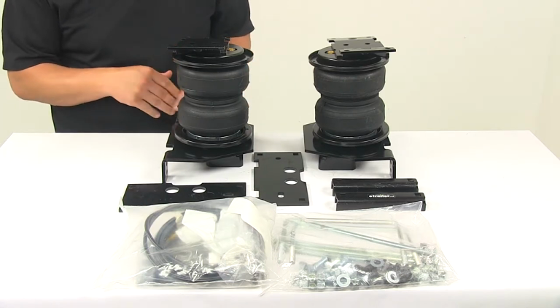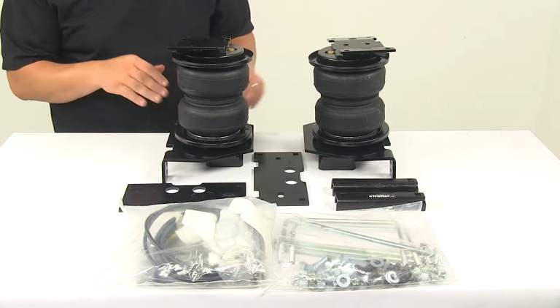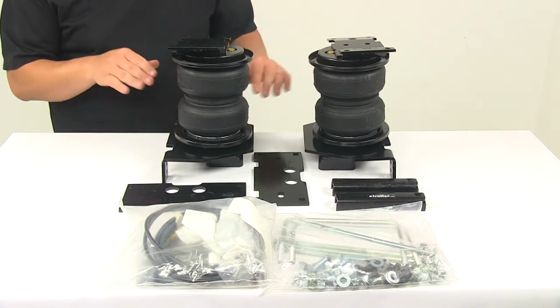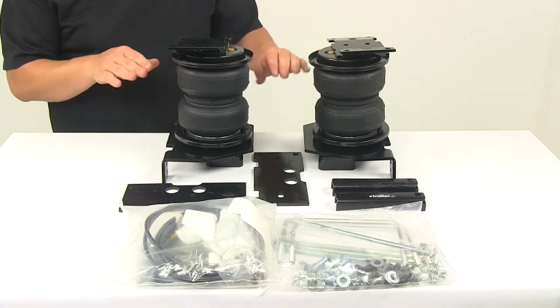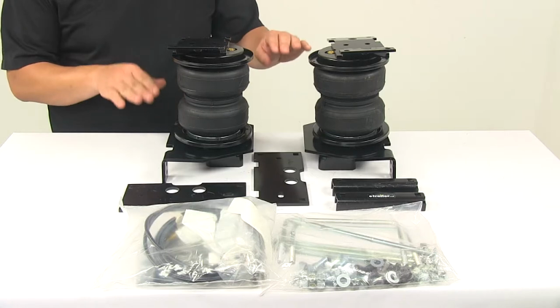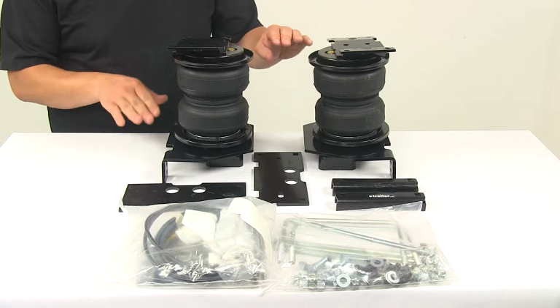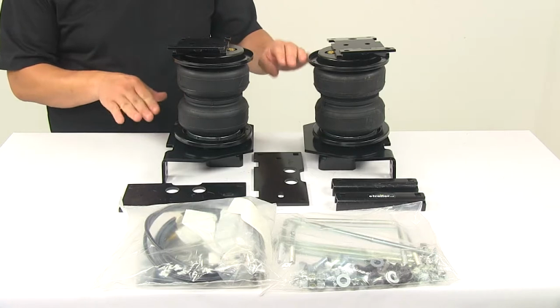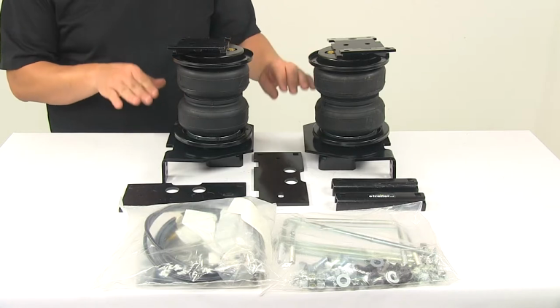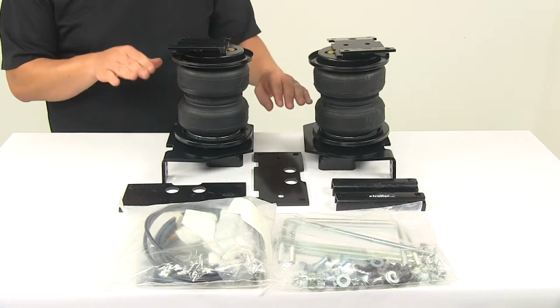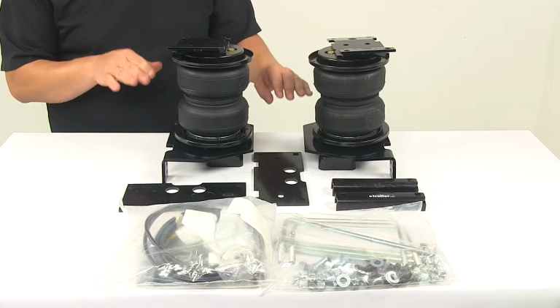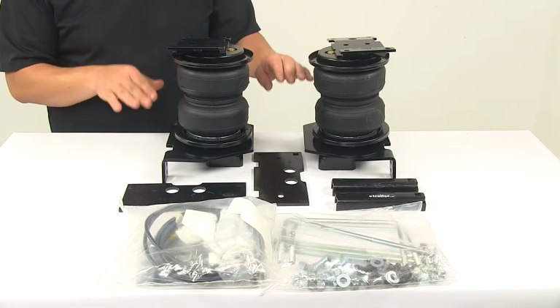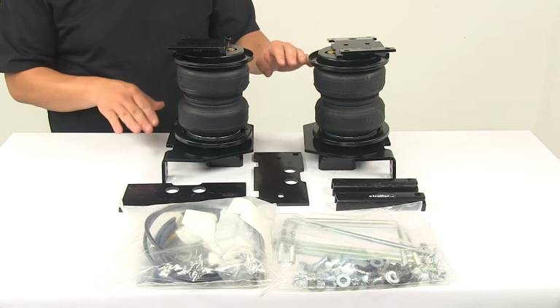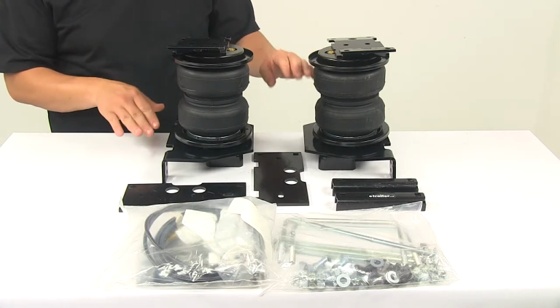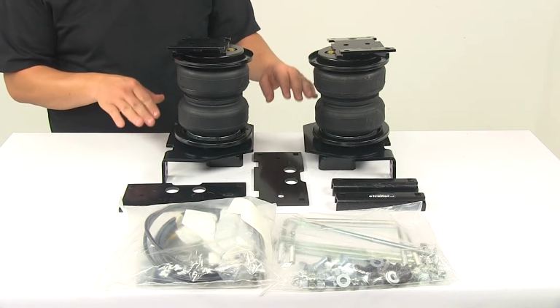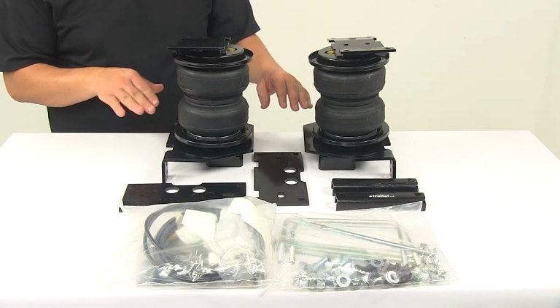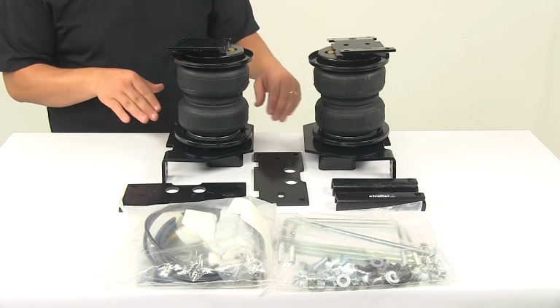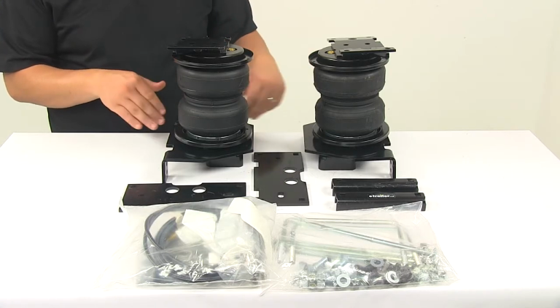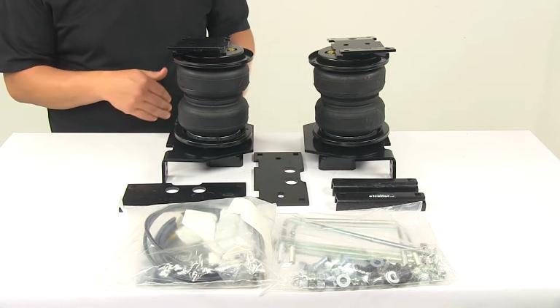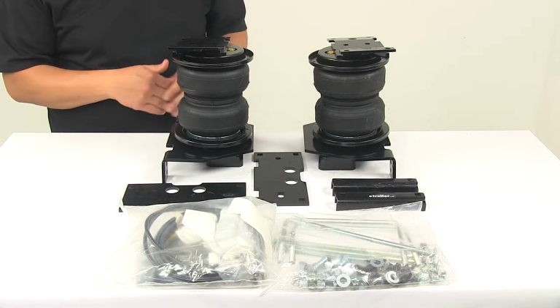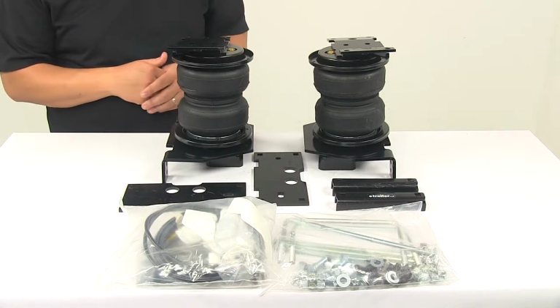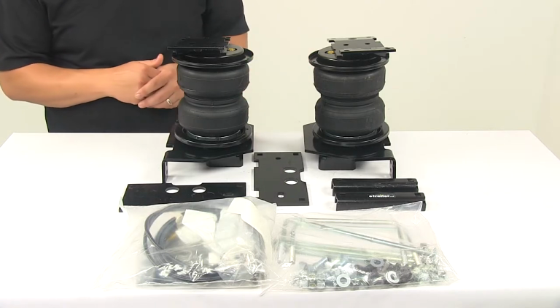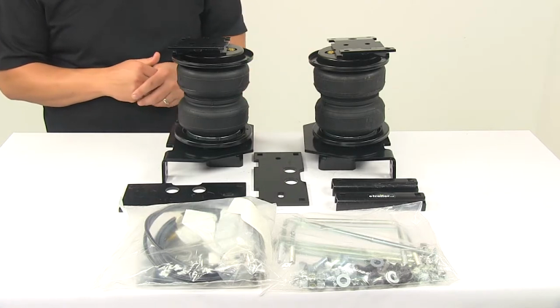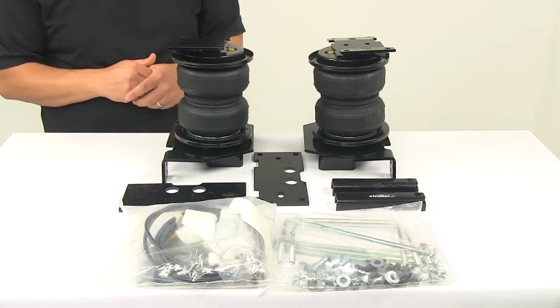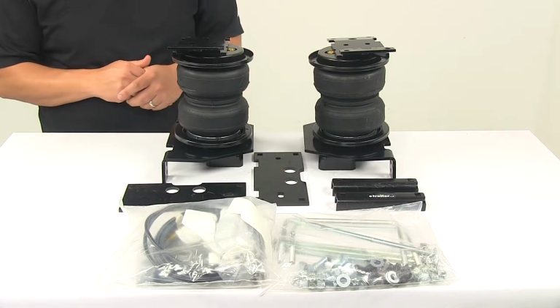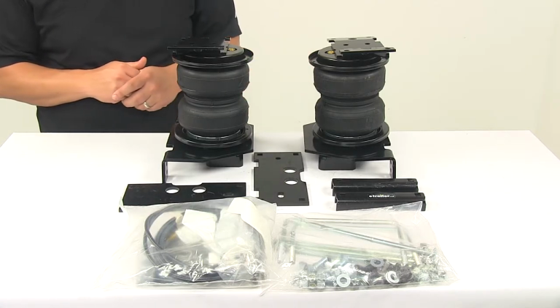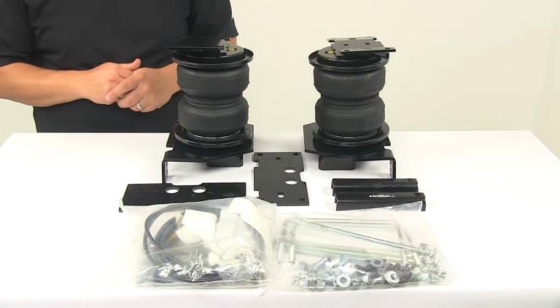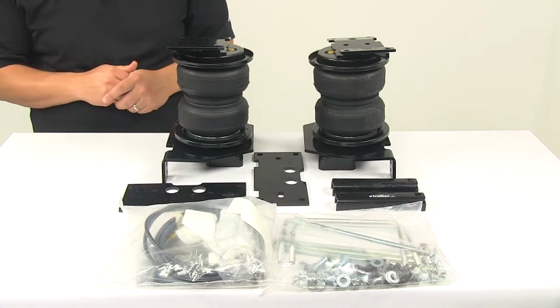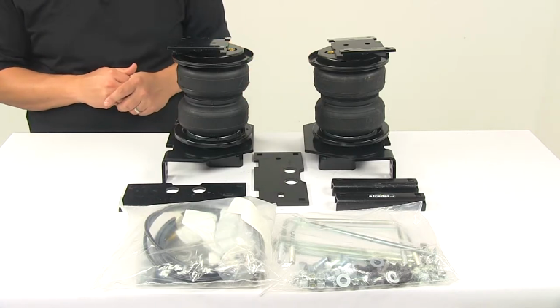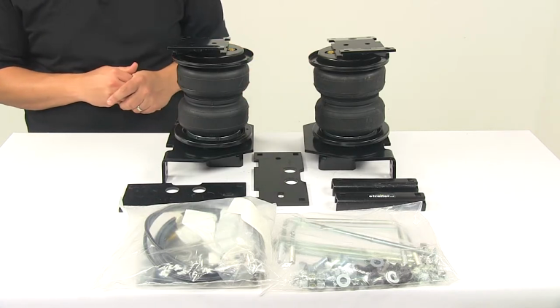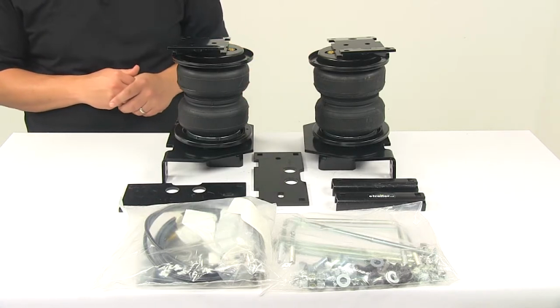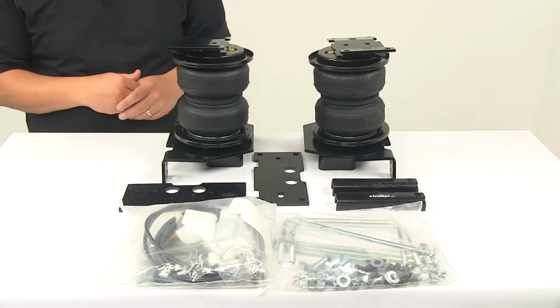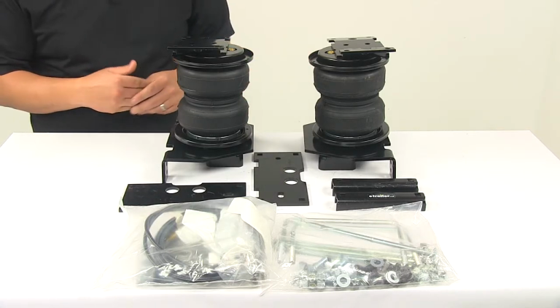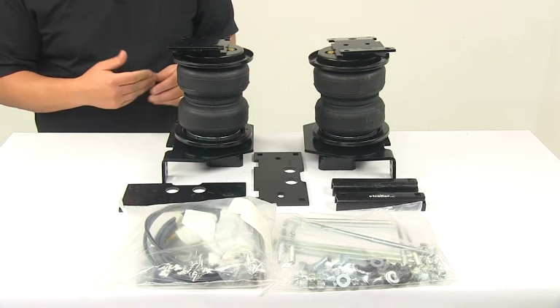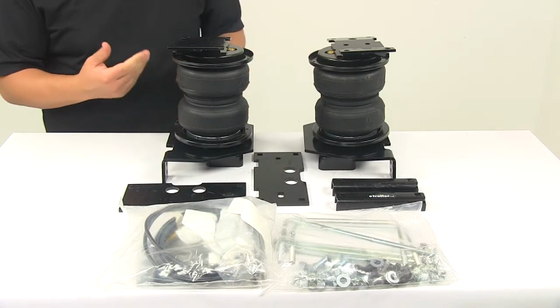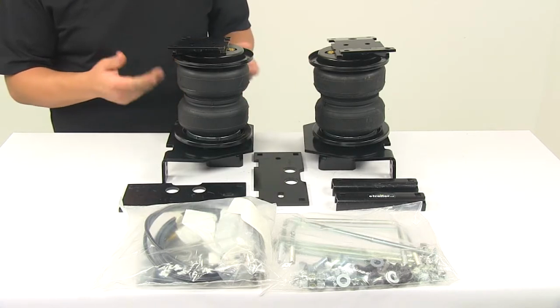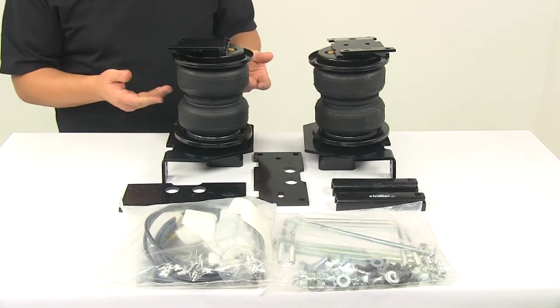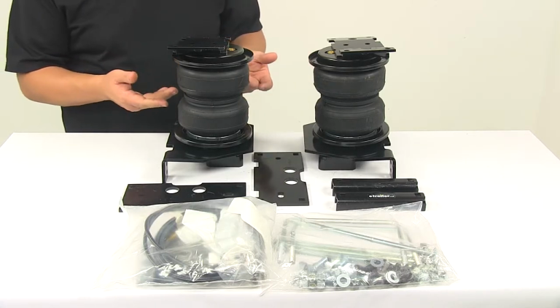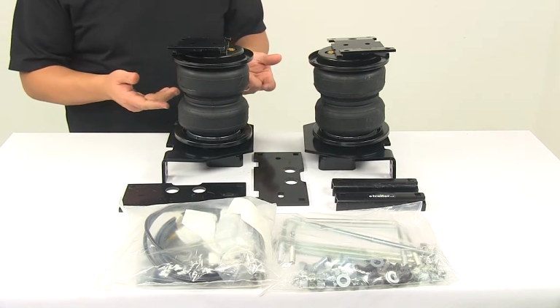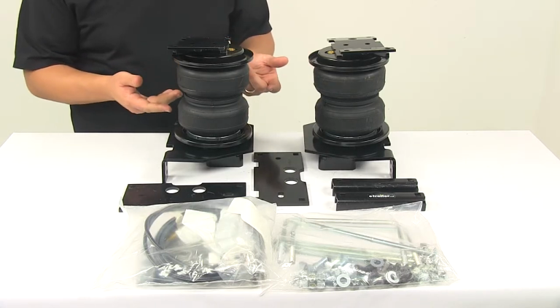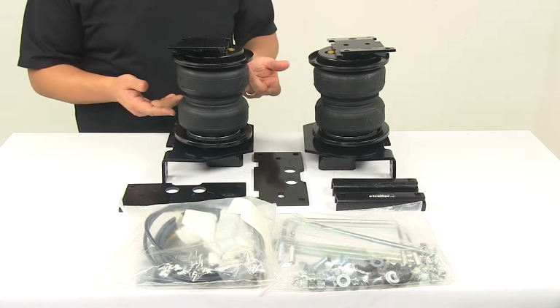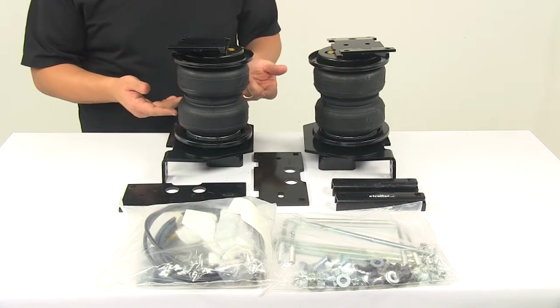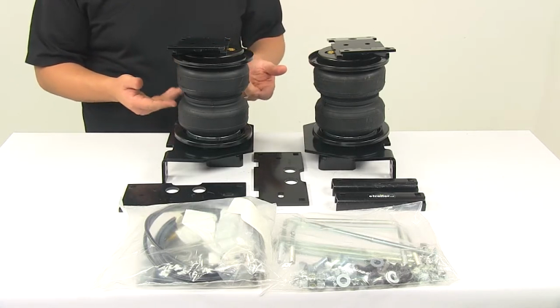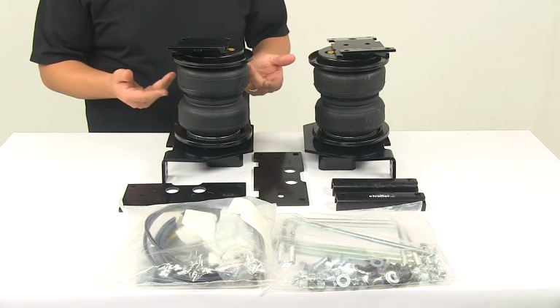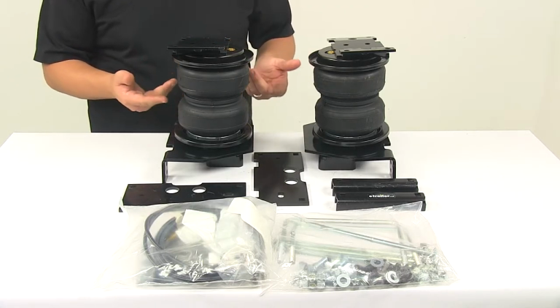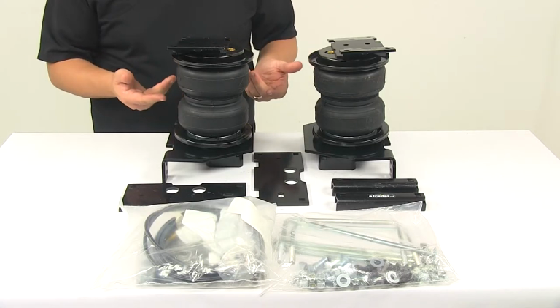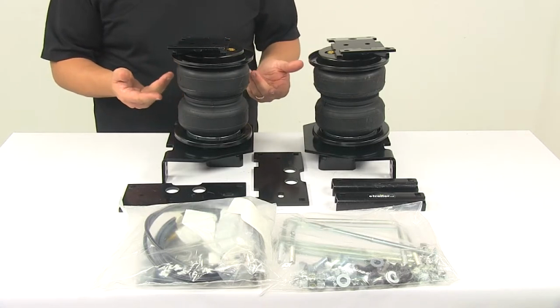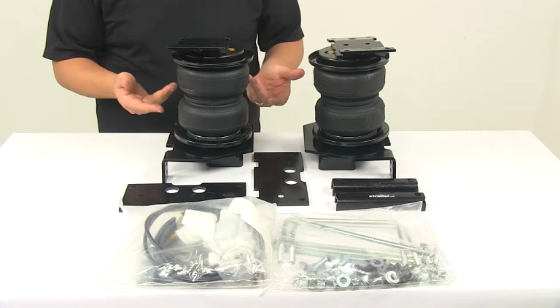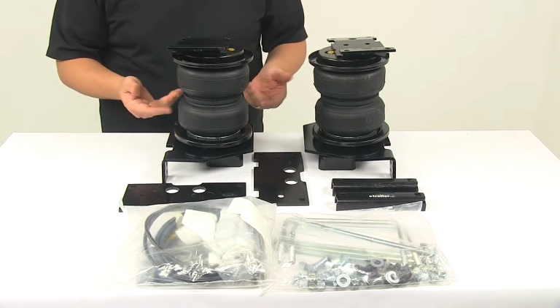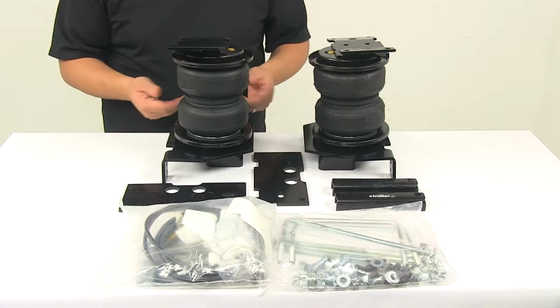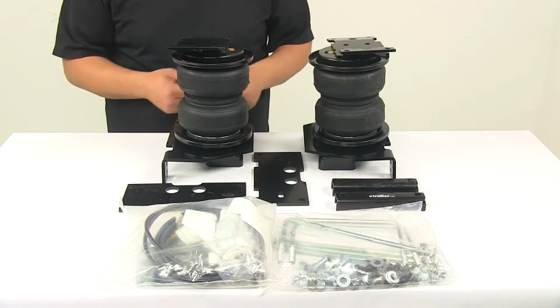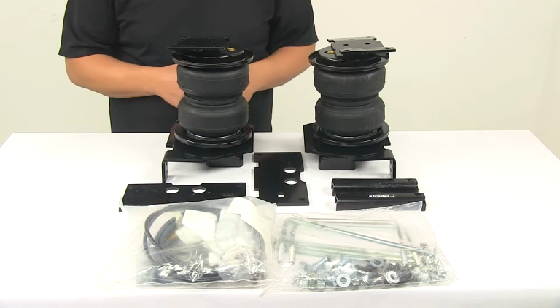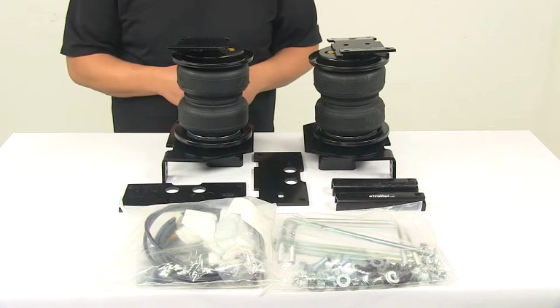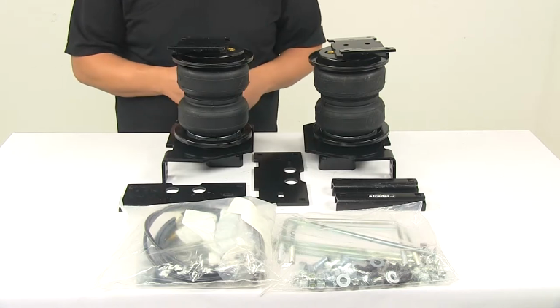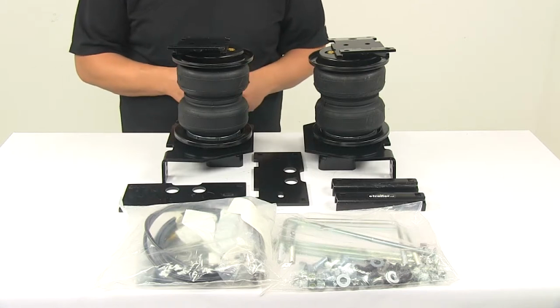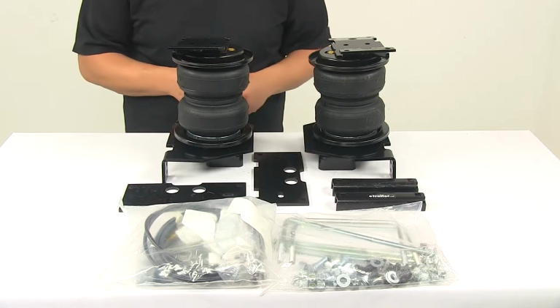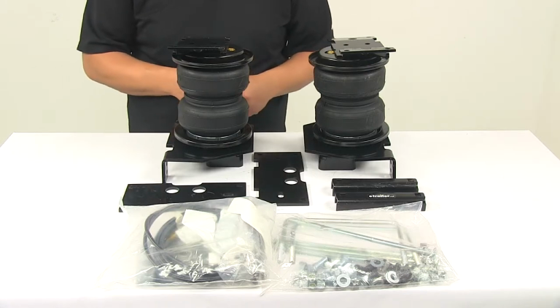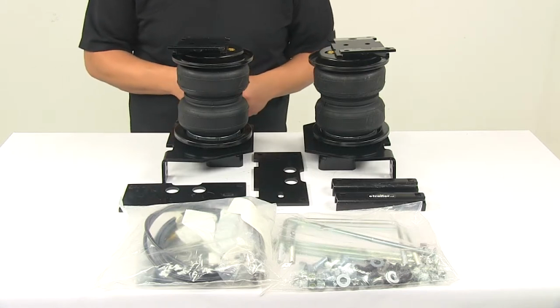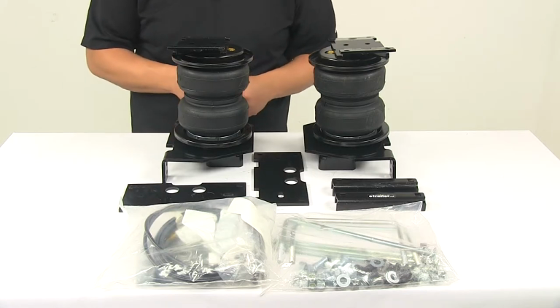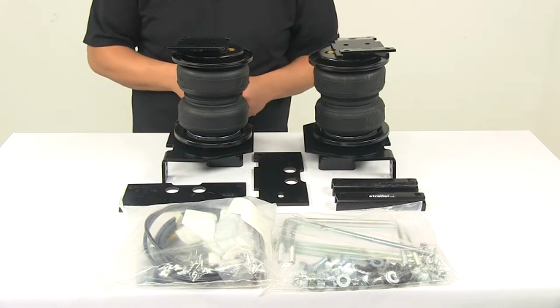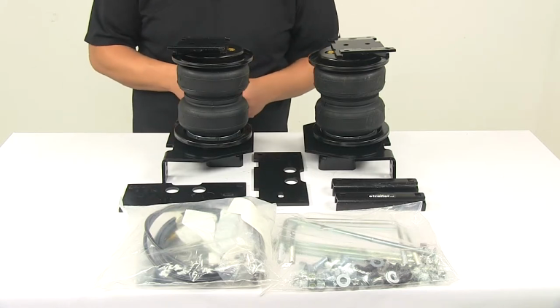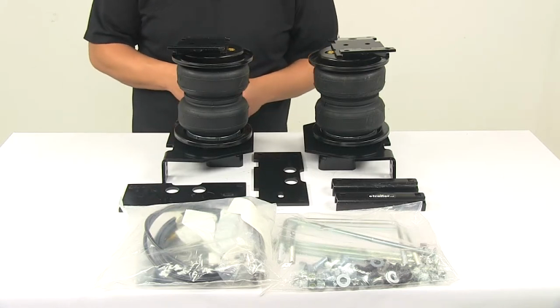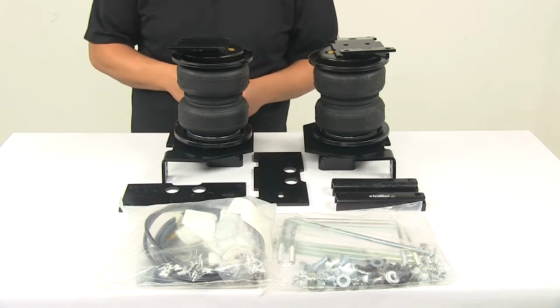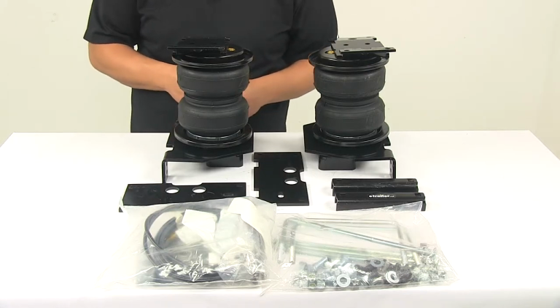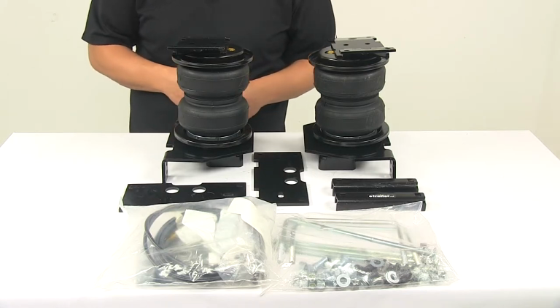You can adjust these independently for side-to-side leveling of off-center loads, and the air bag system really helps improve steering and overall braking performance.